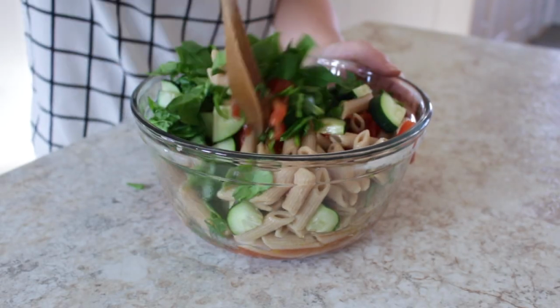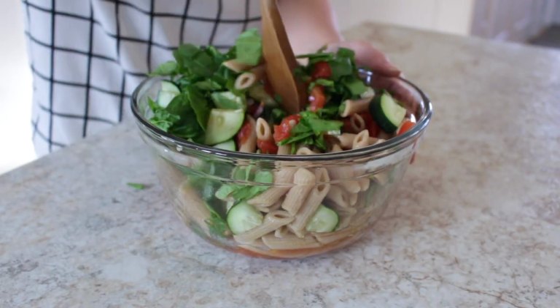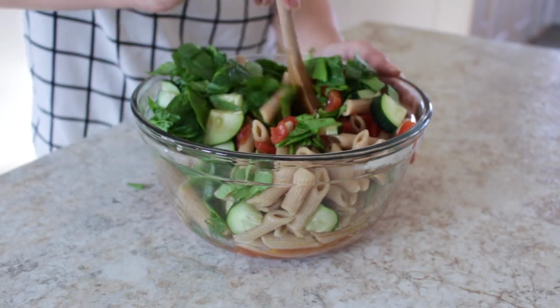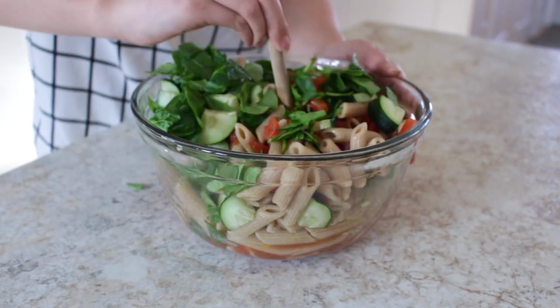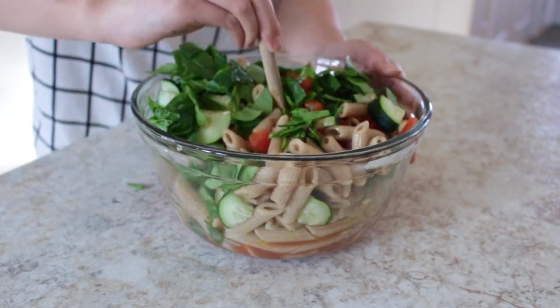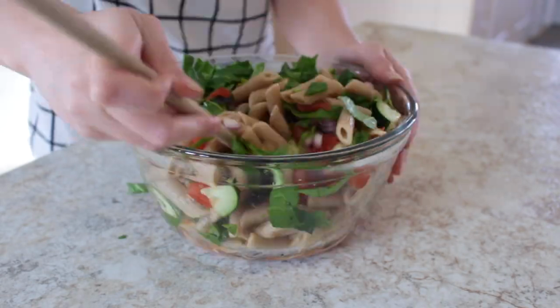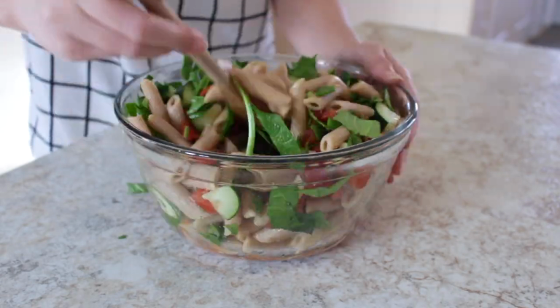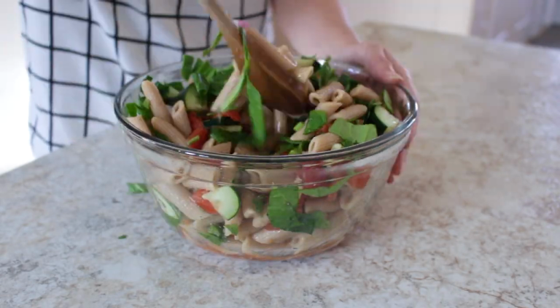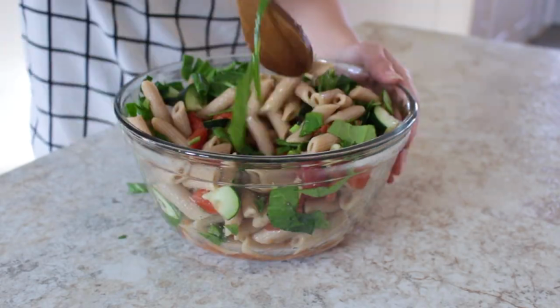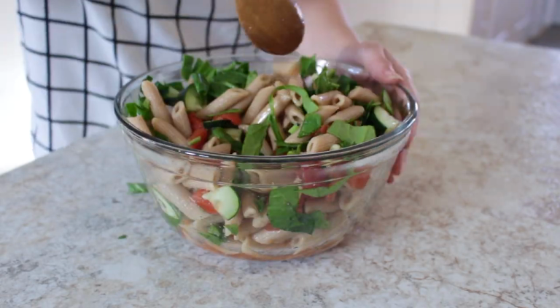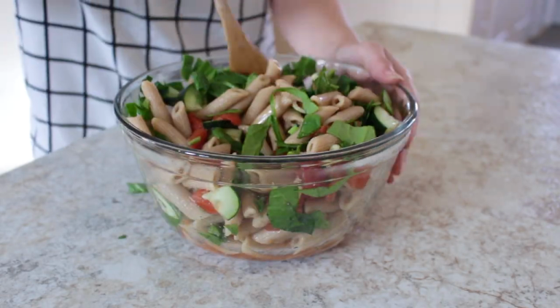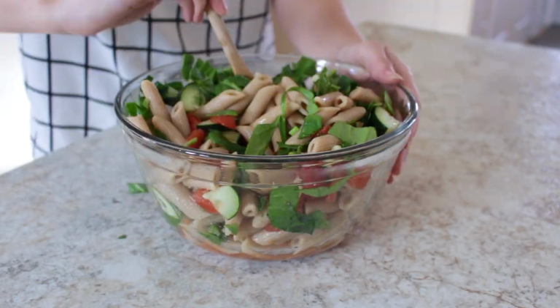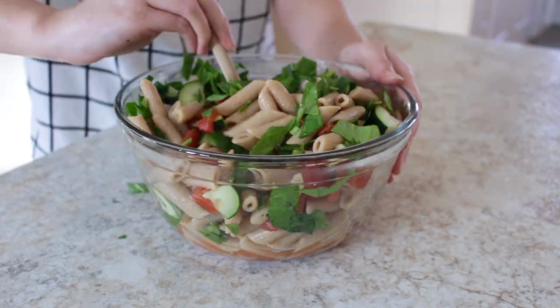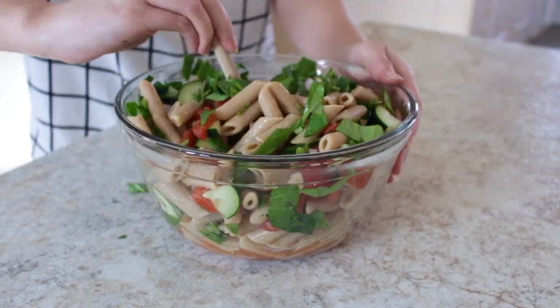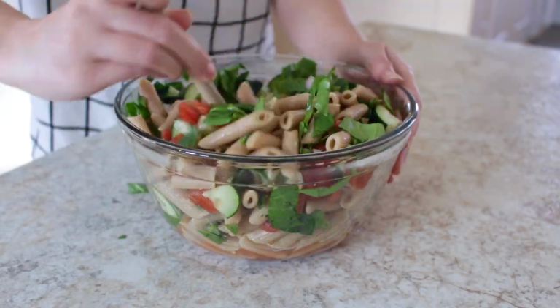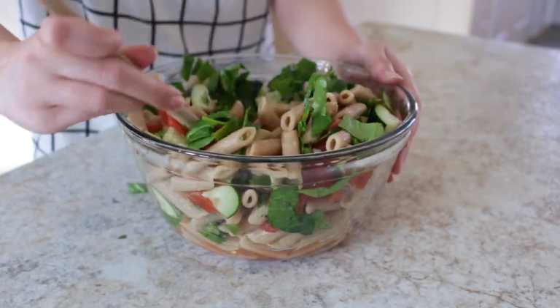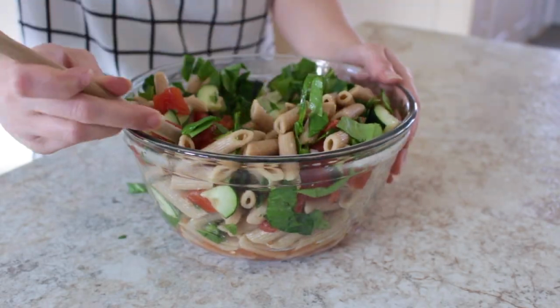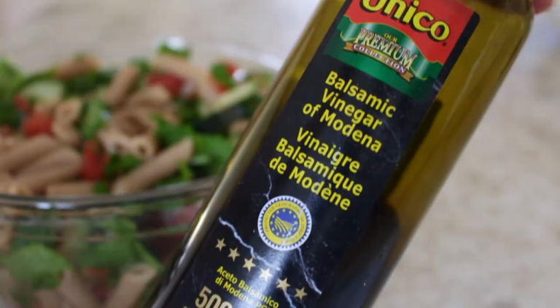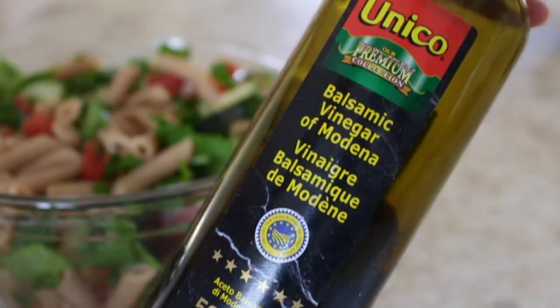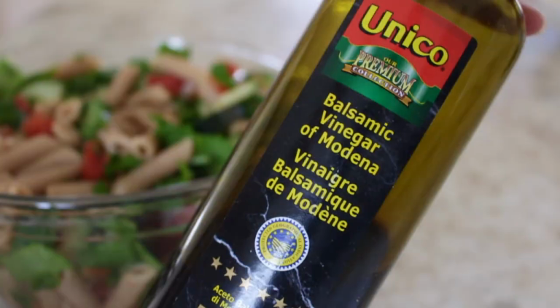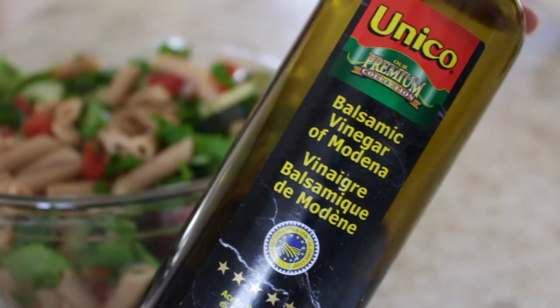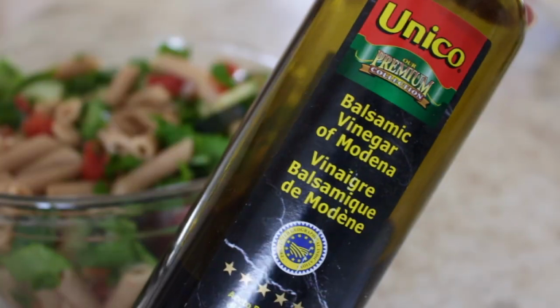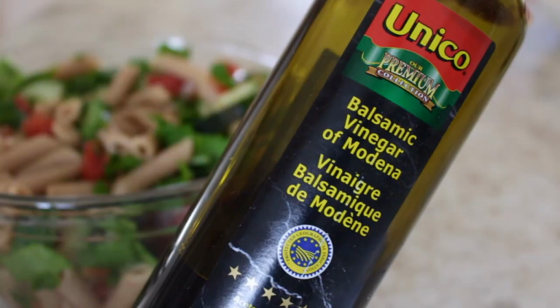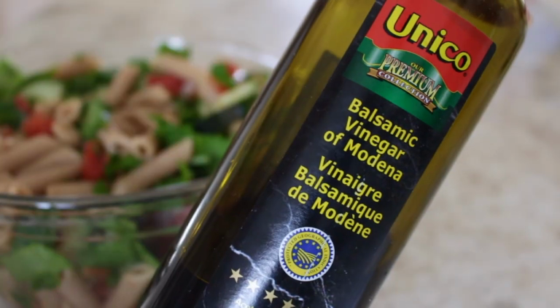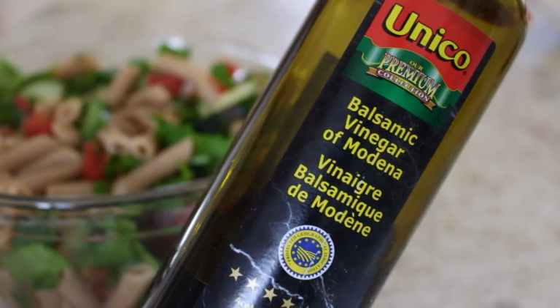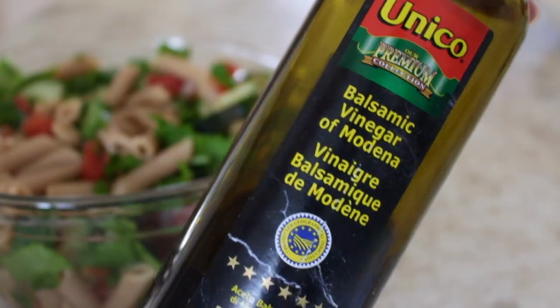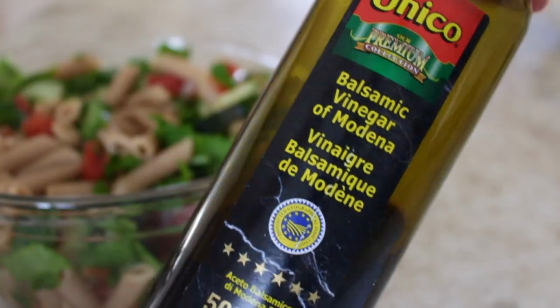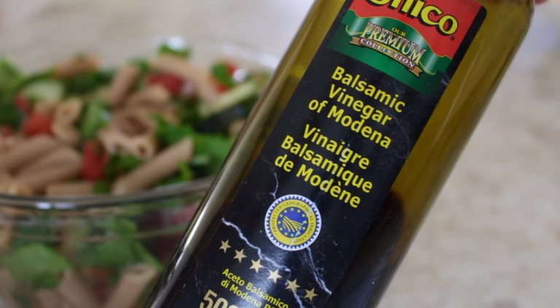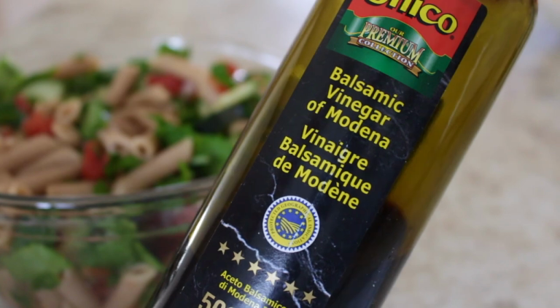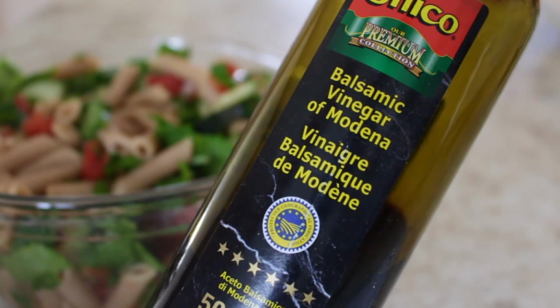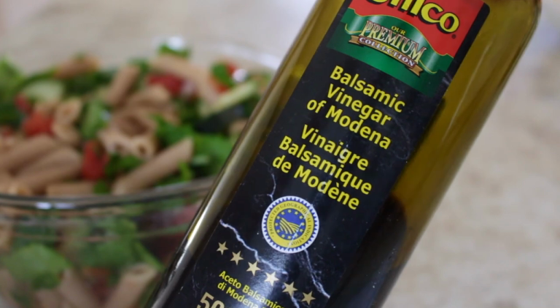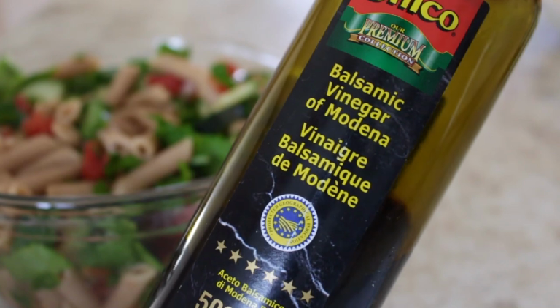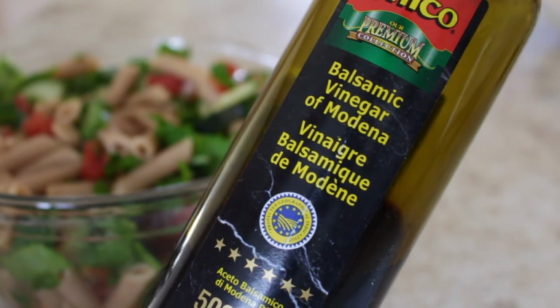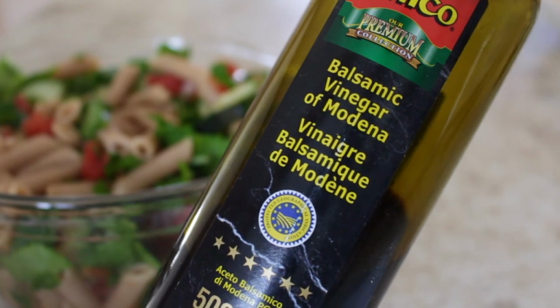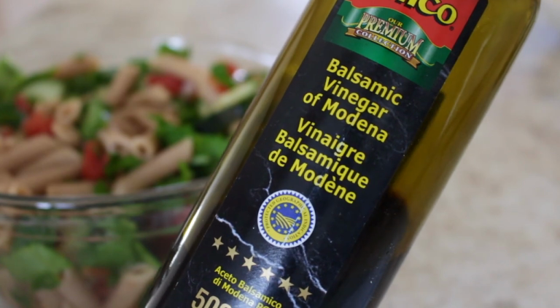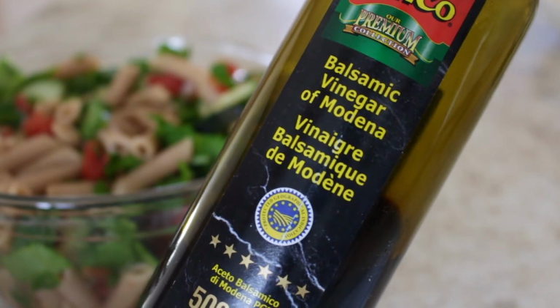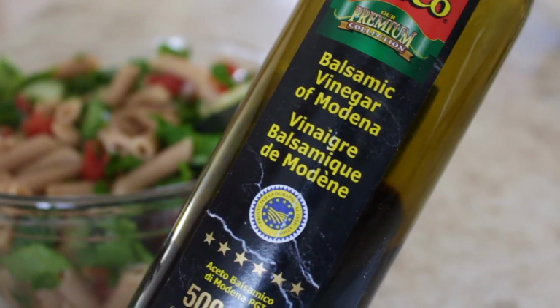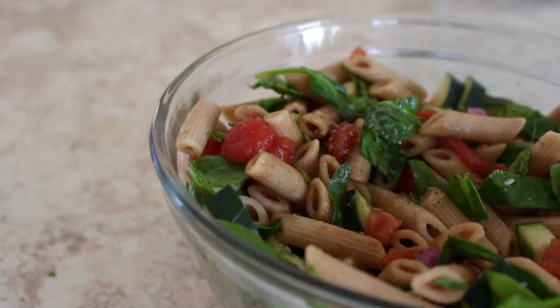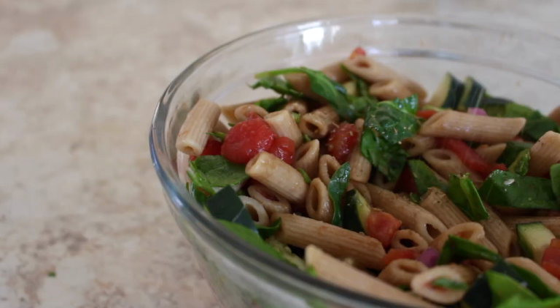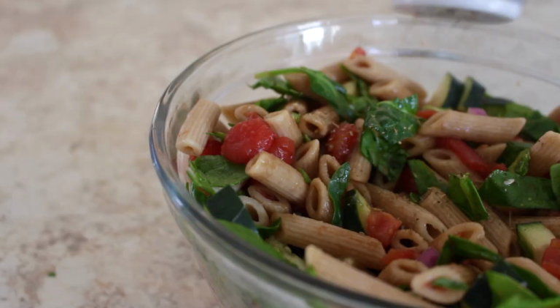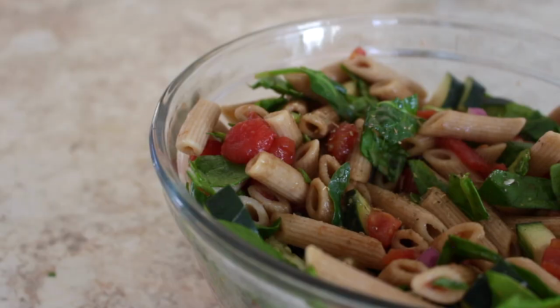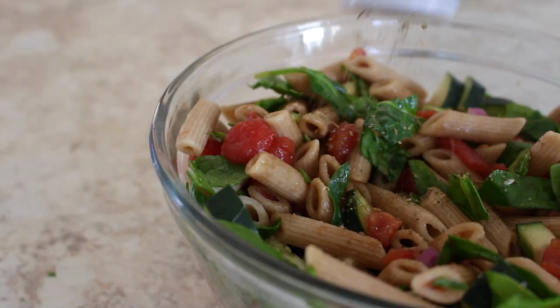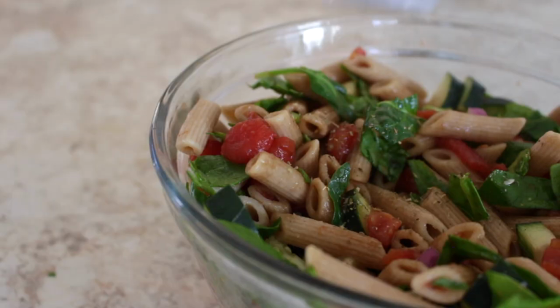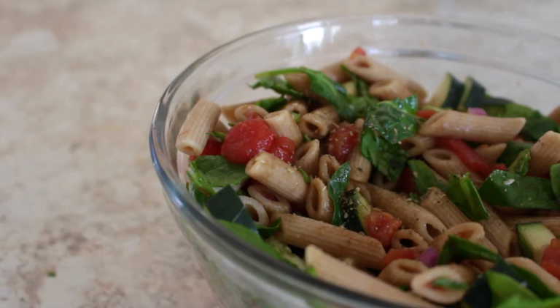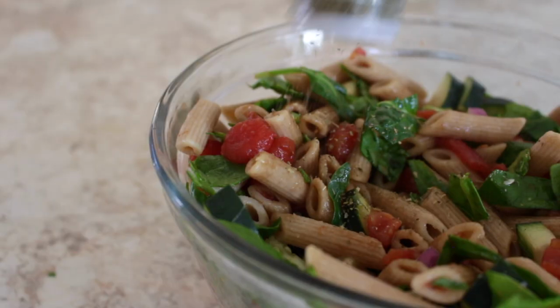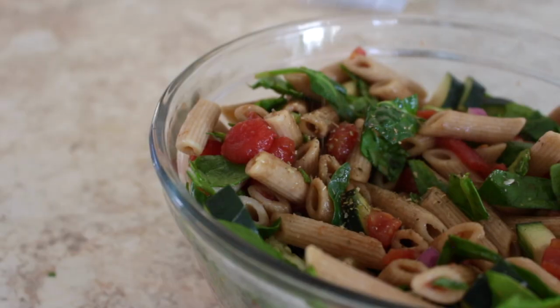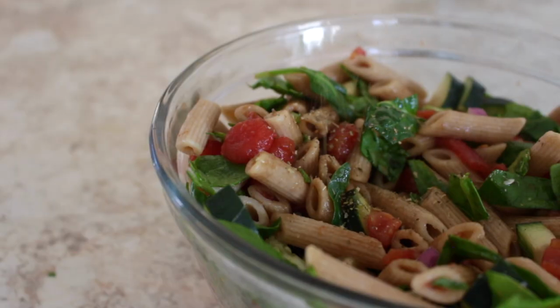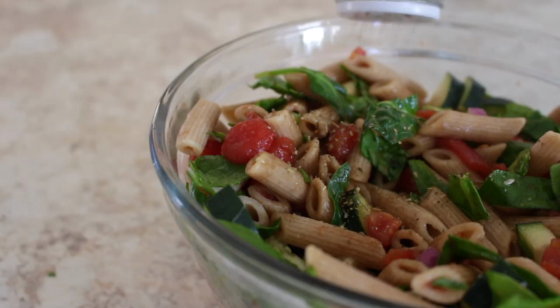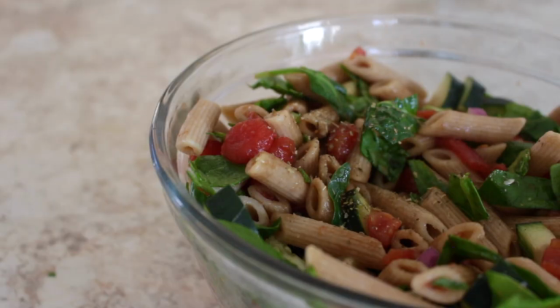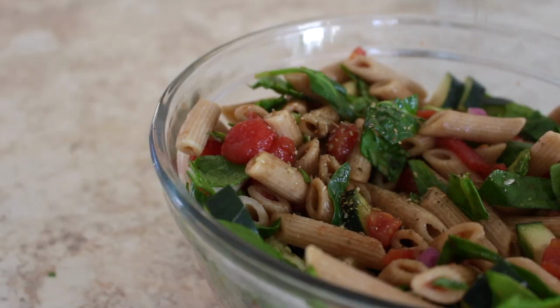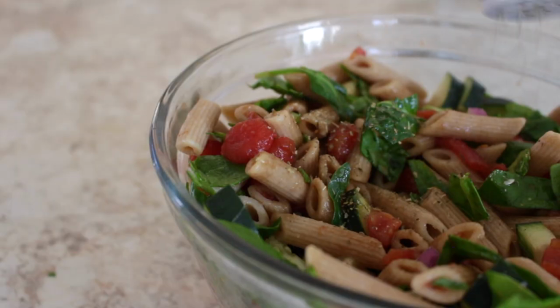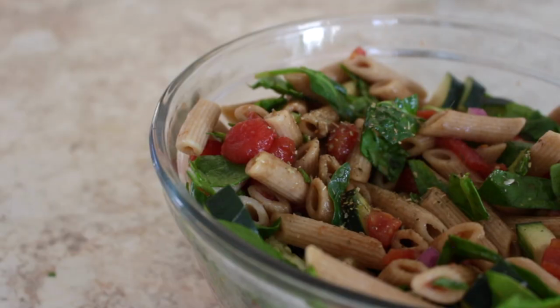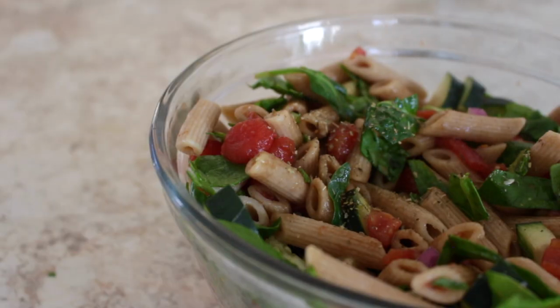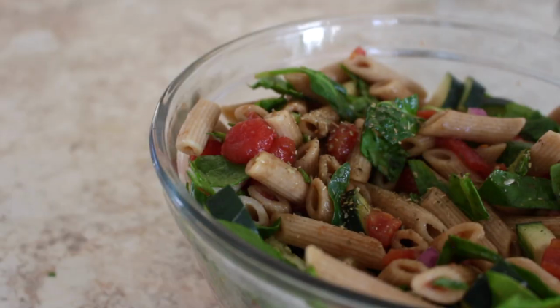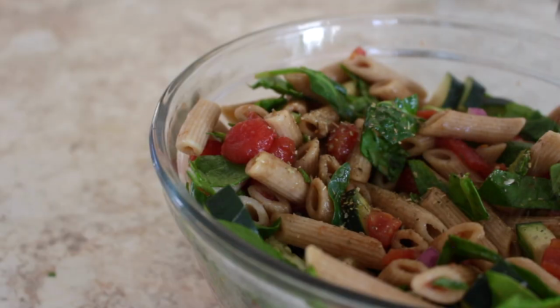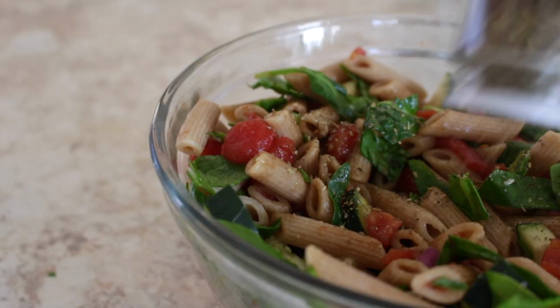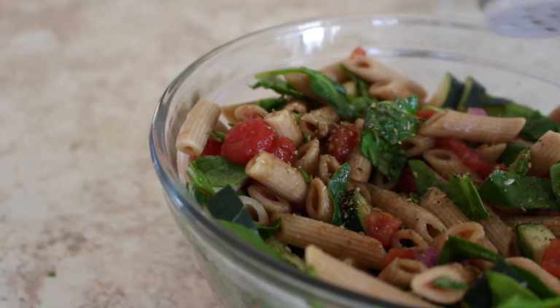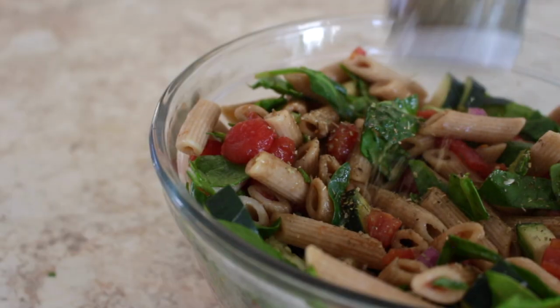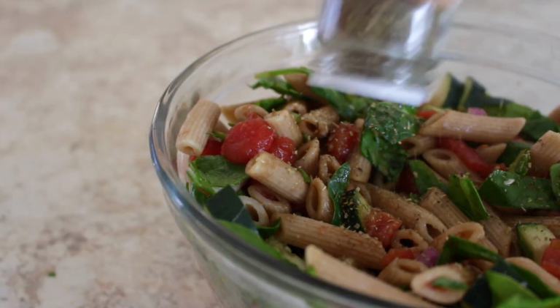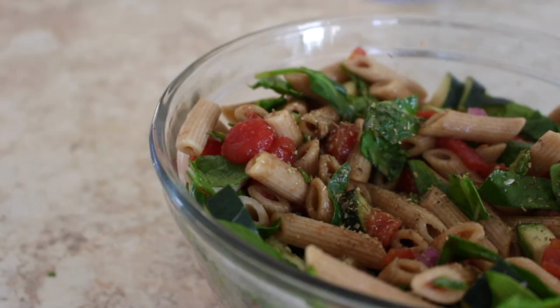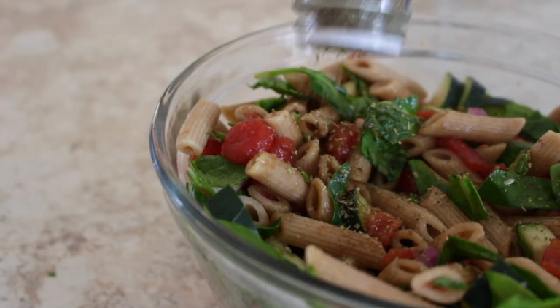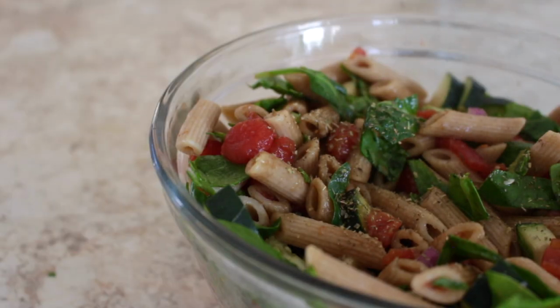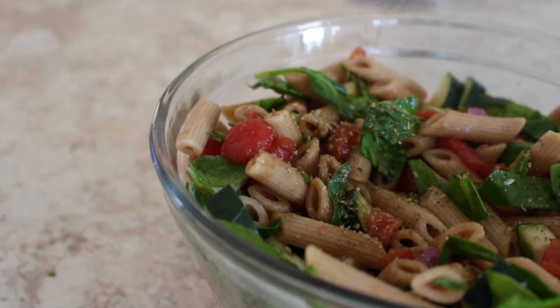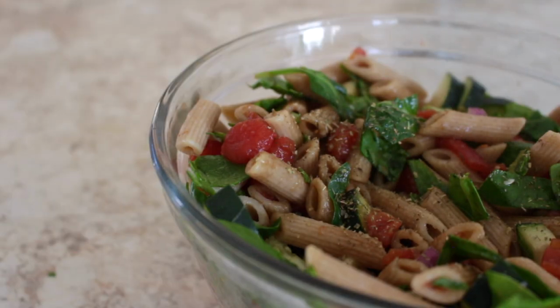For the dressing, I'm keeping it really simple by just adding balsamic vinegar and some Italian spices.